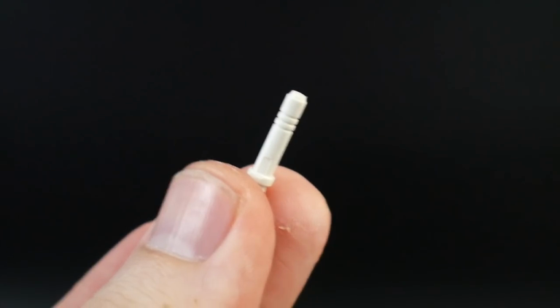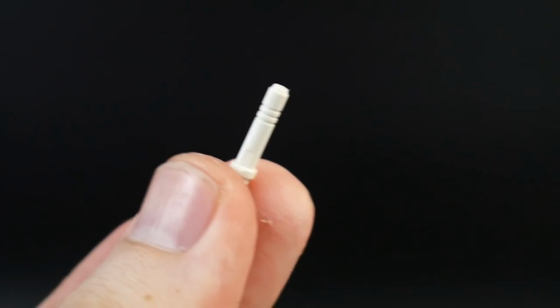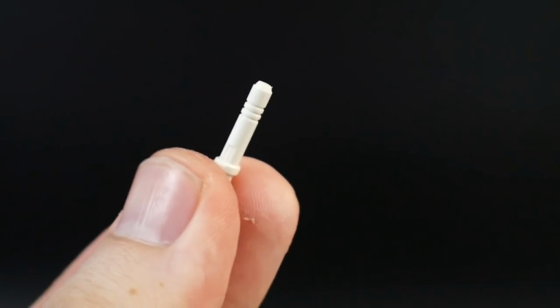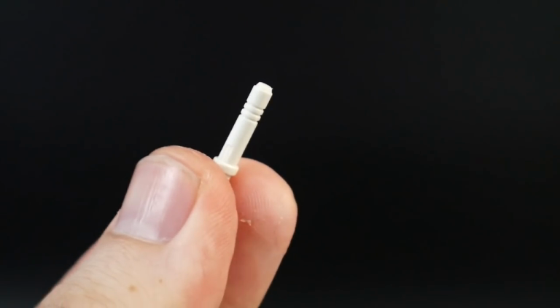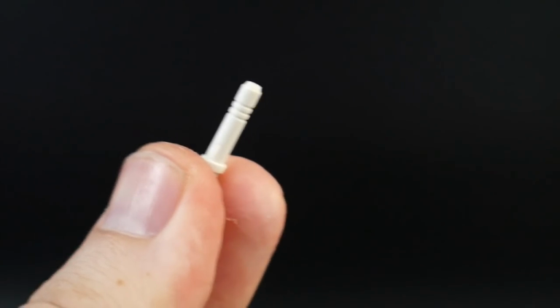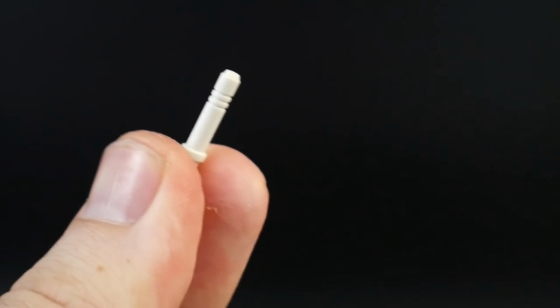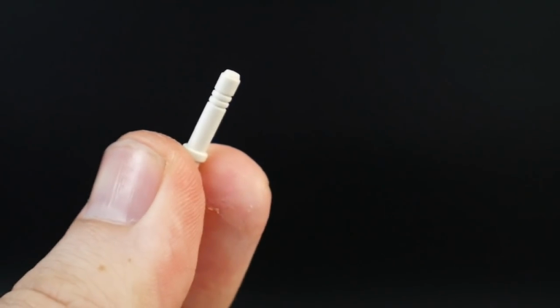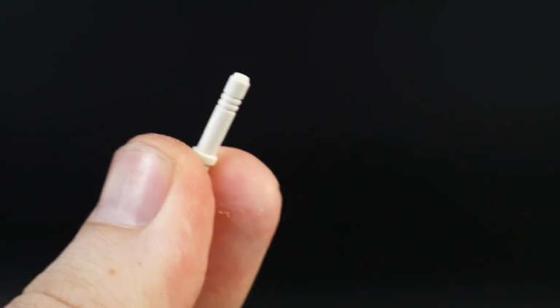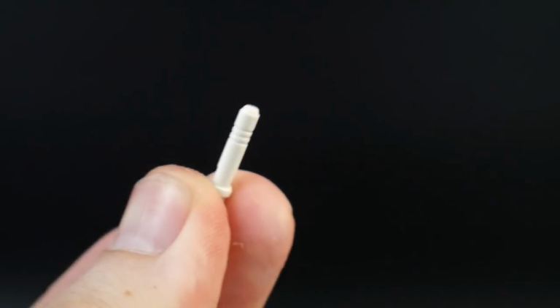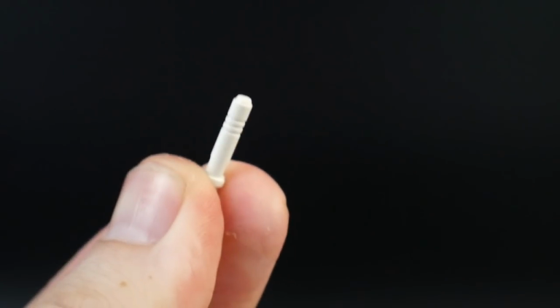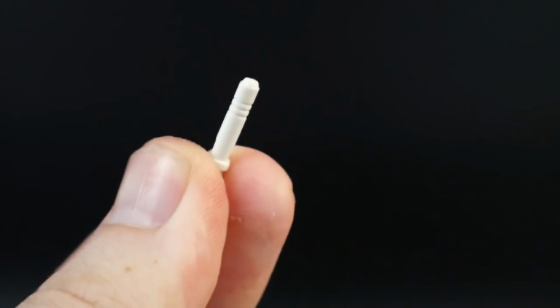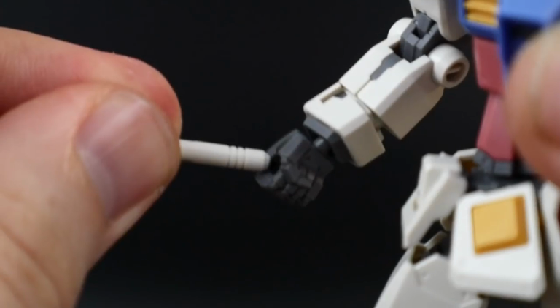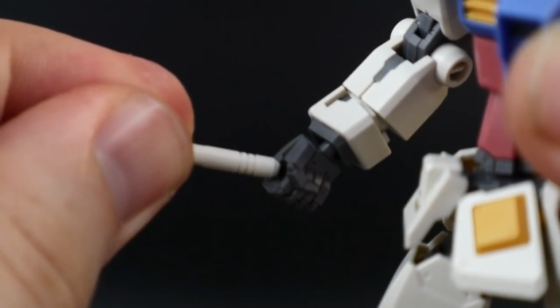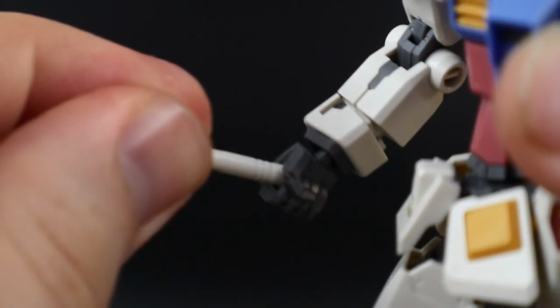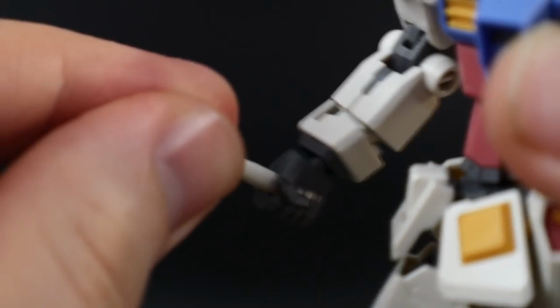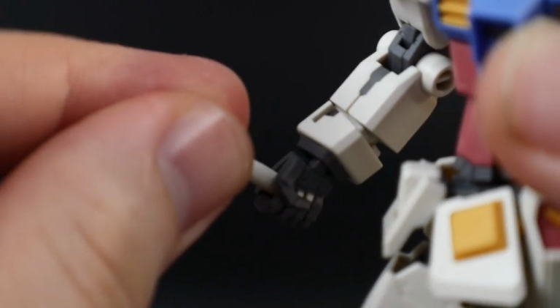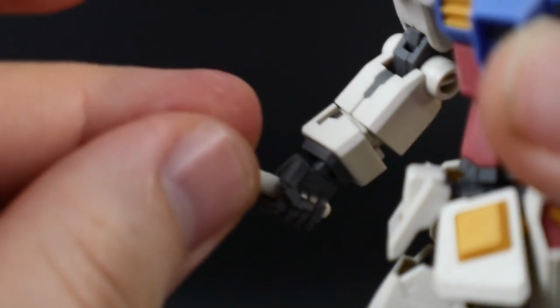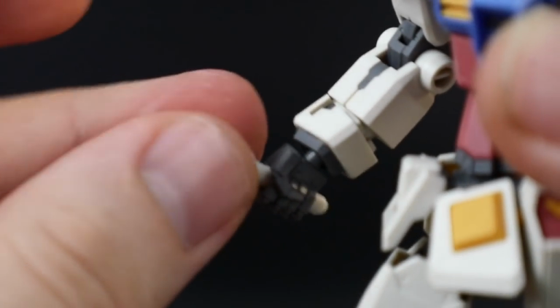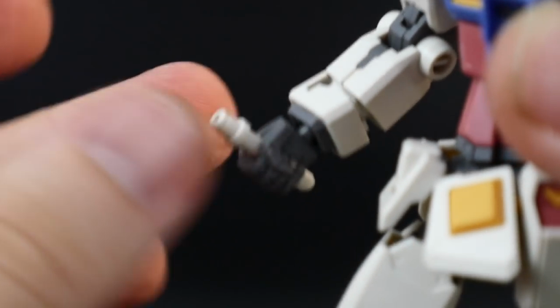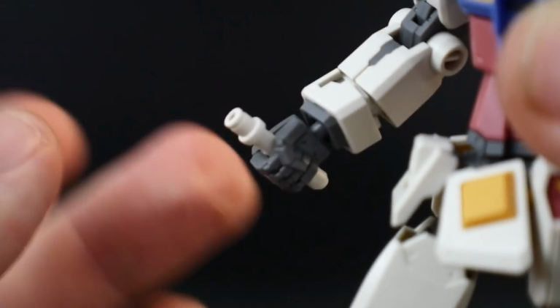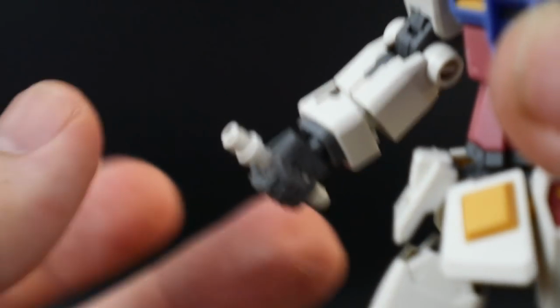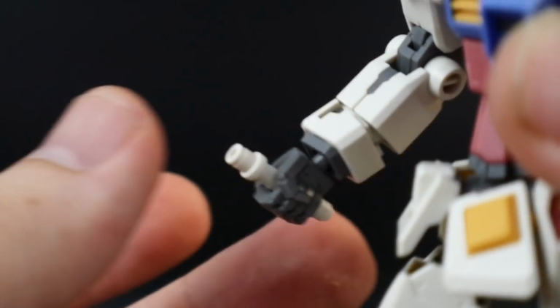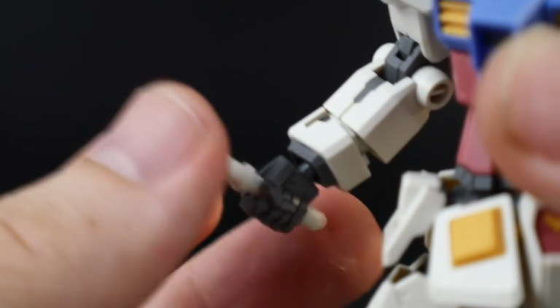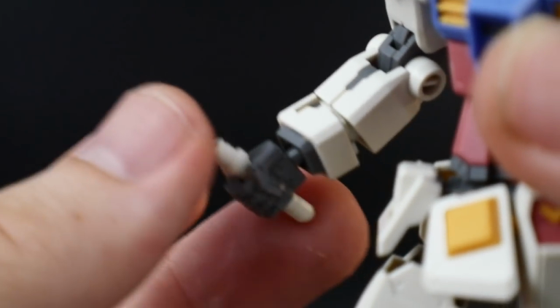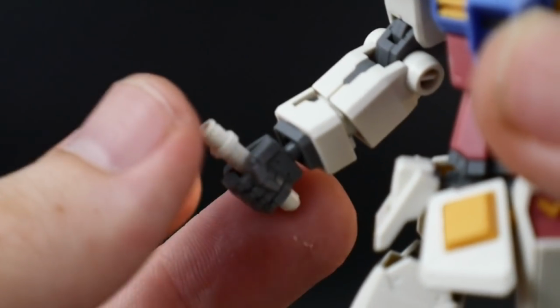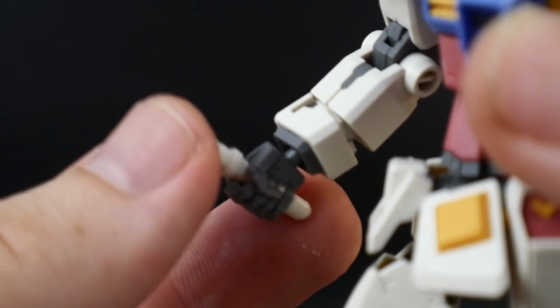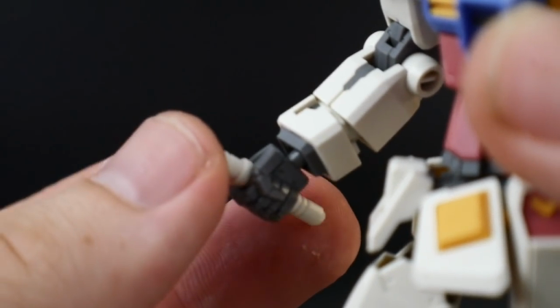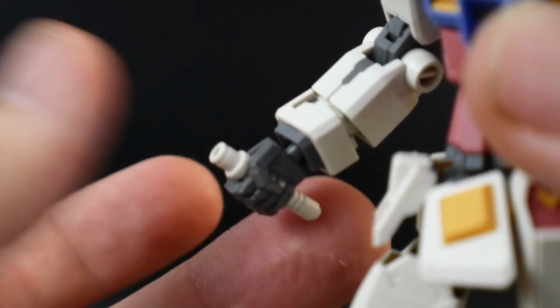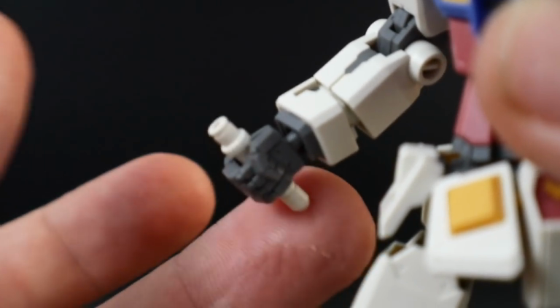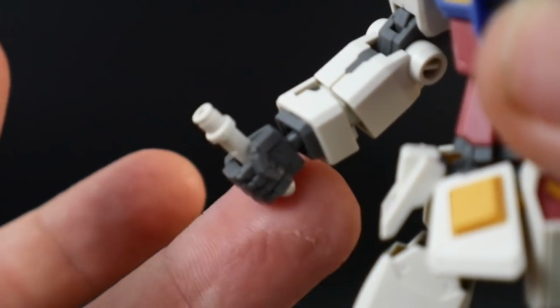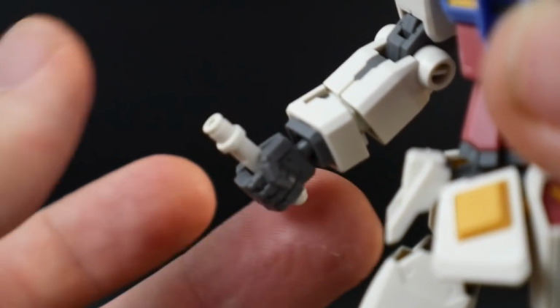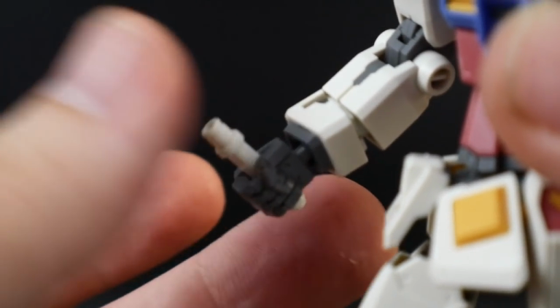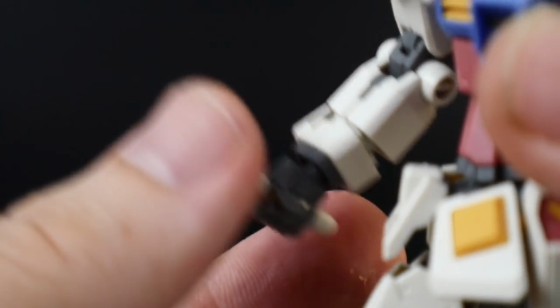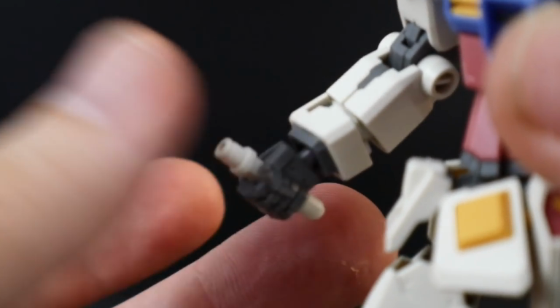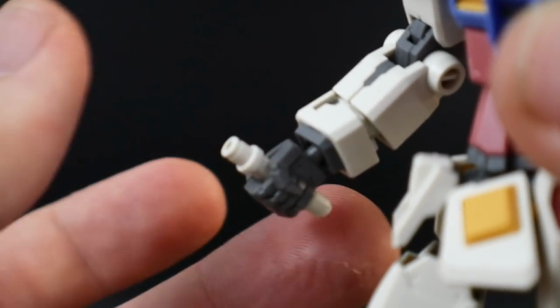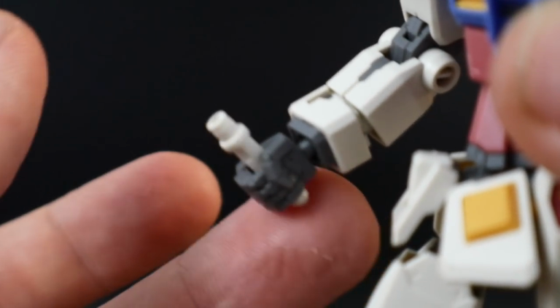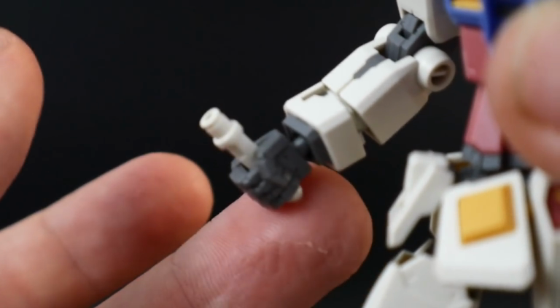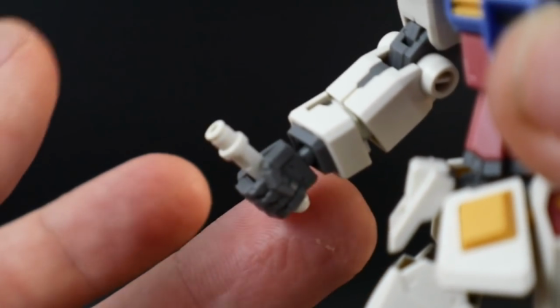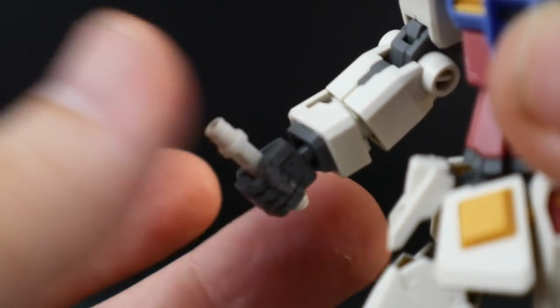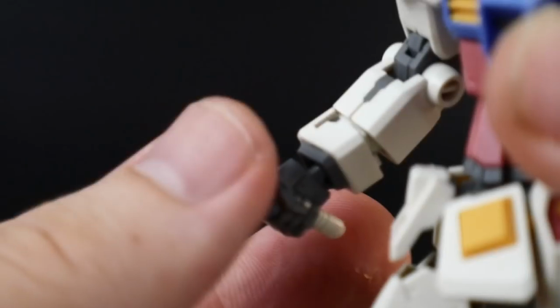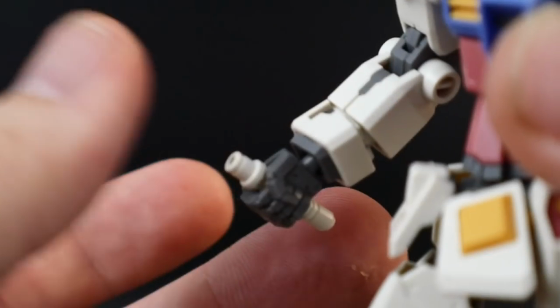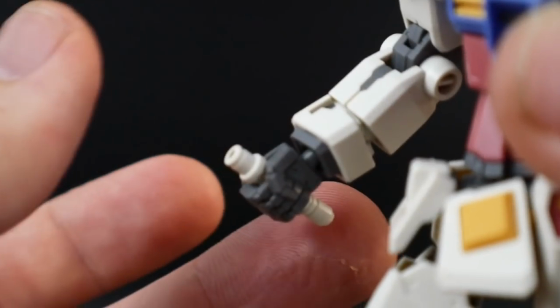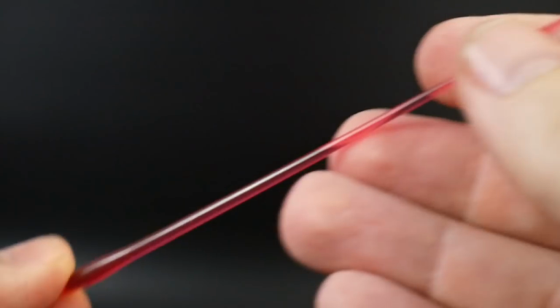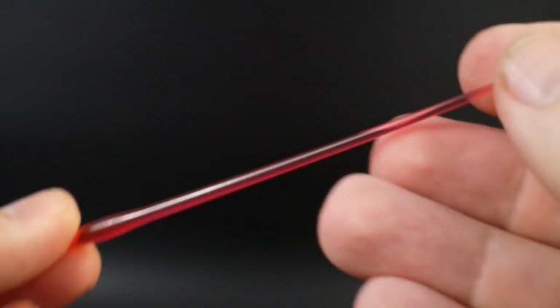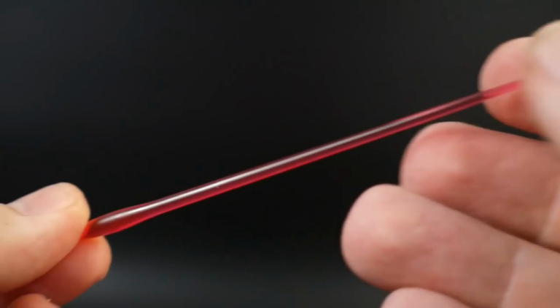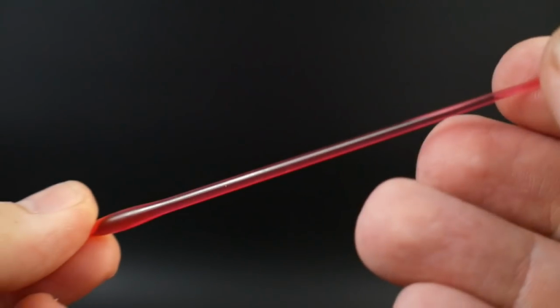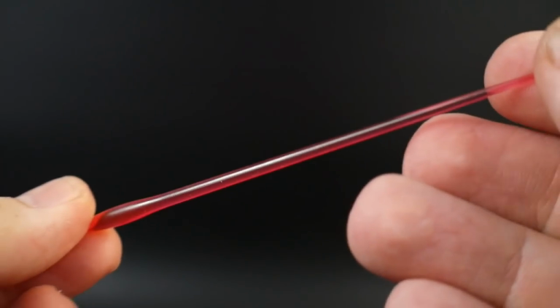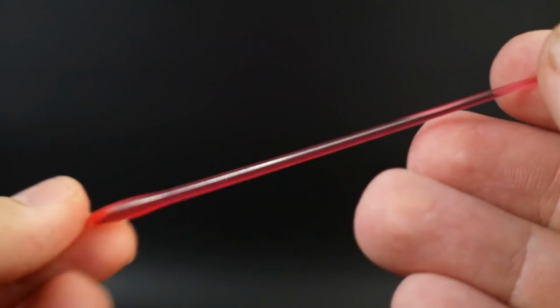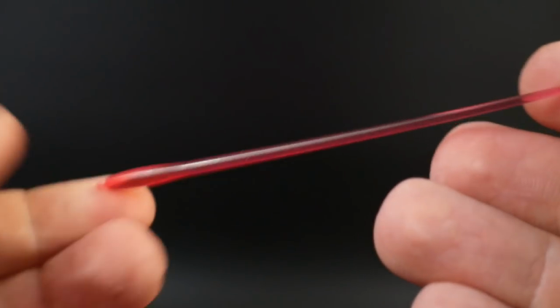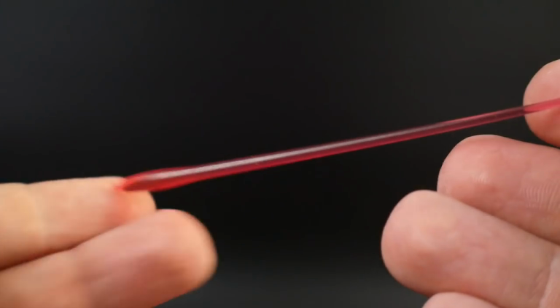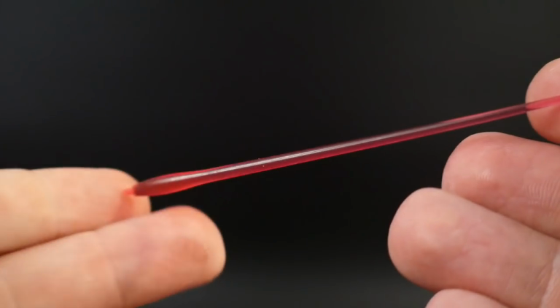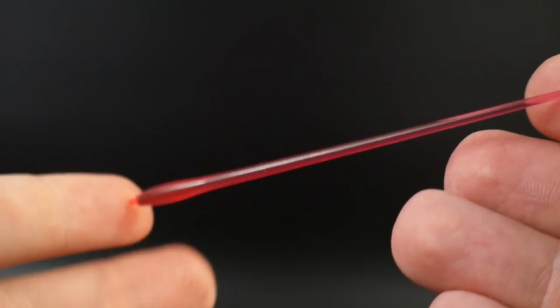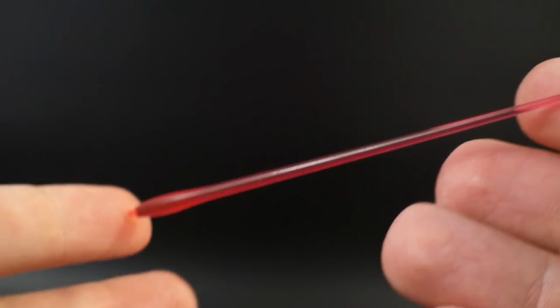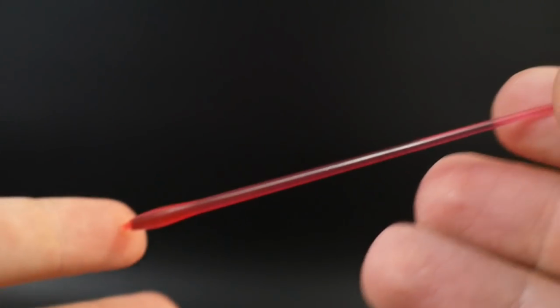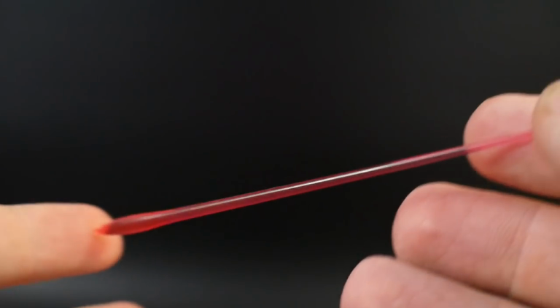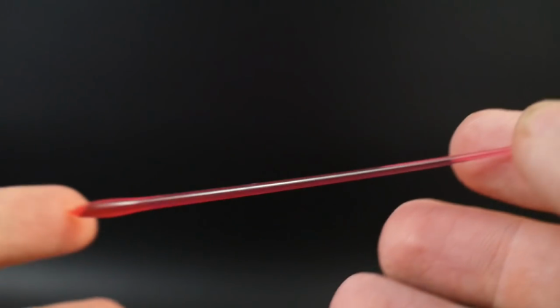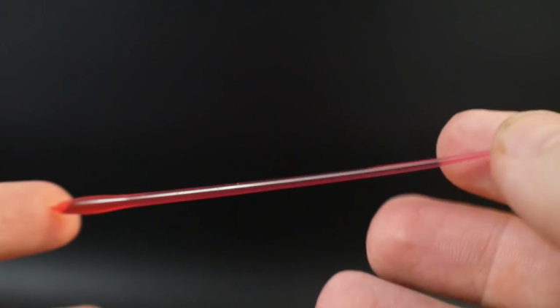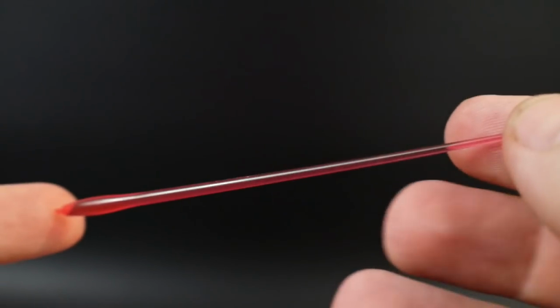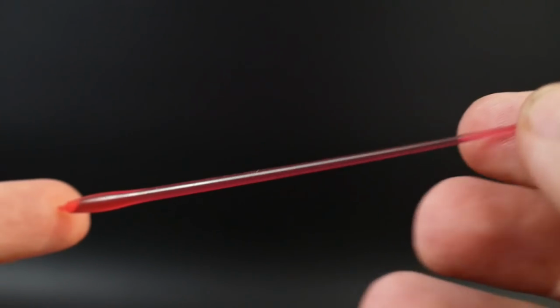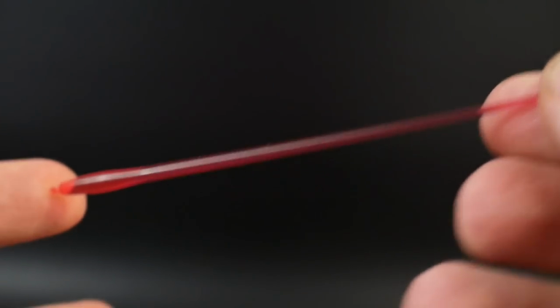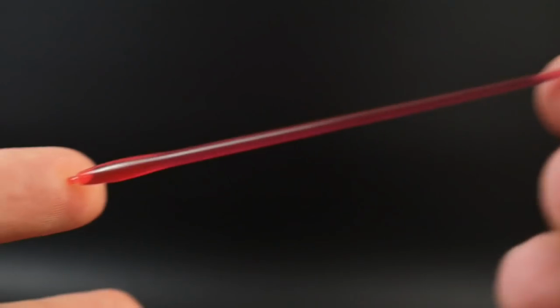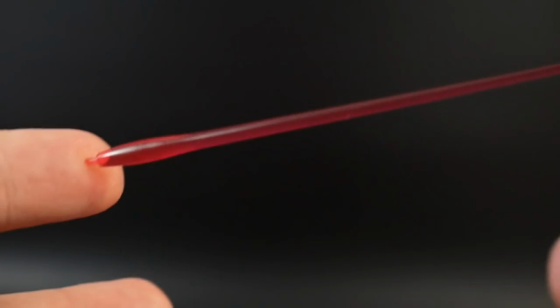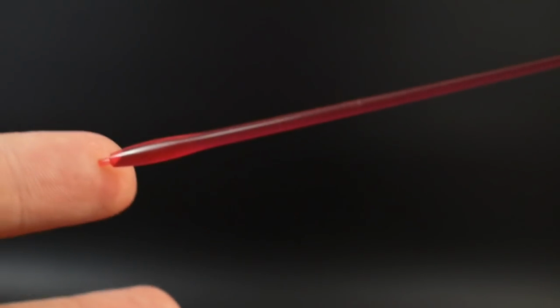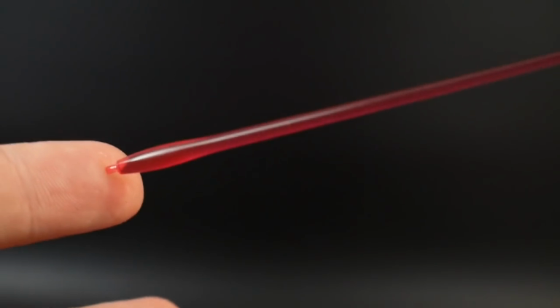Lastly, you get two beam sabers that fit fairly loosely in the hands, and of course two beam saber effect parts.